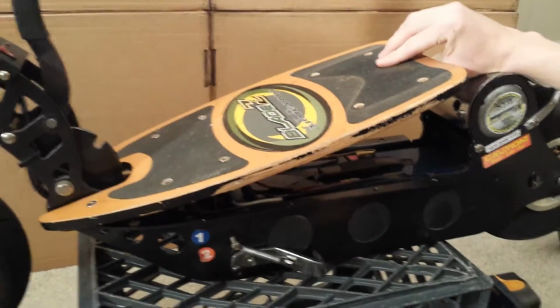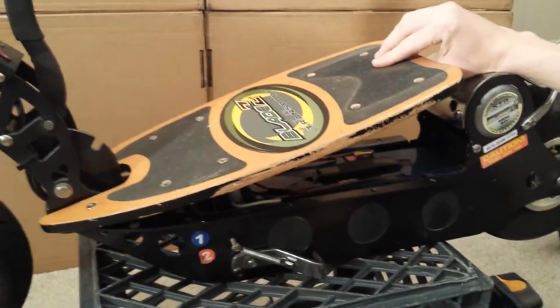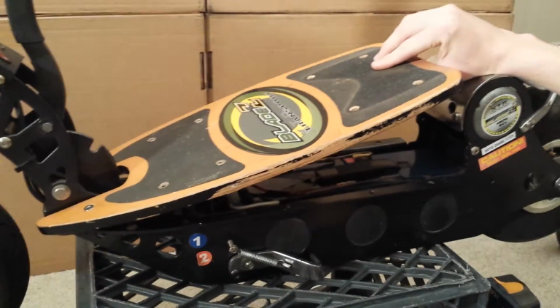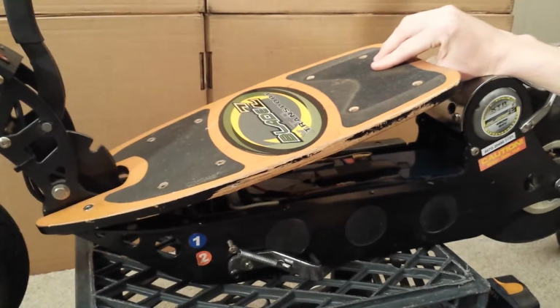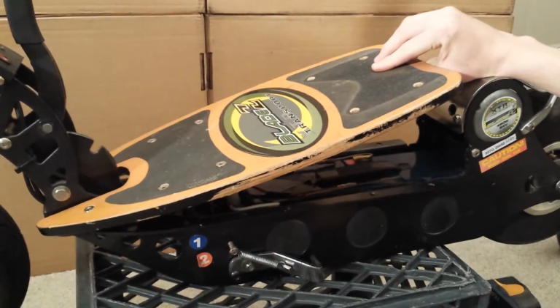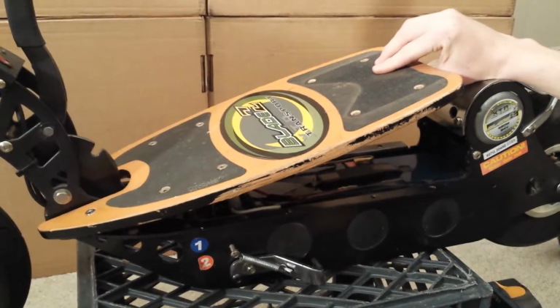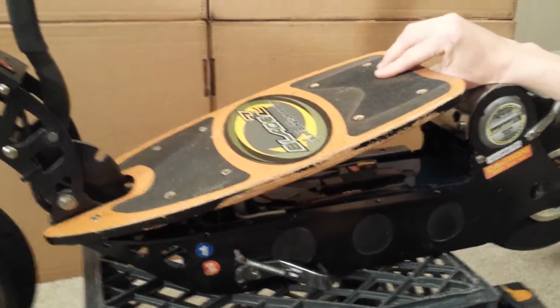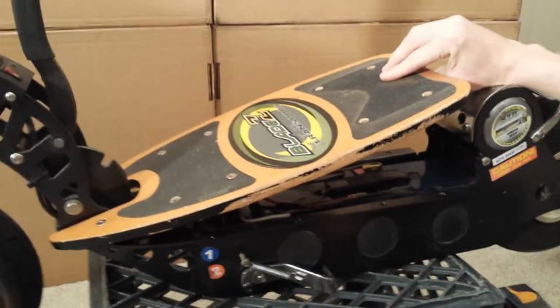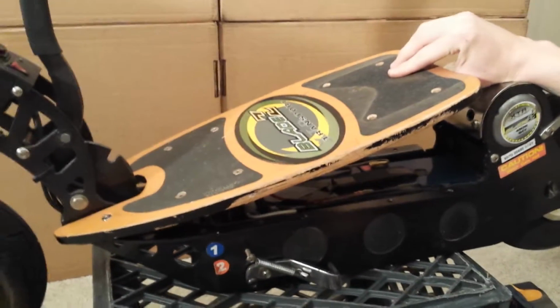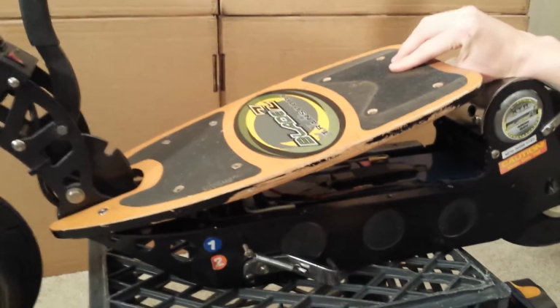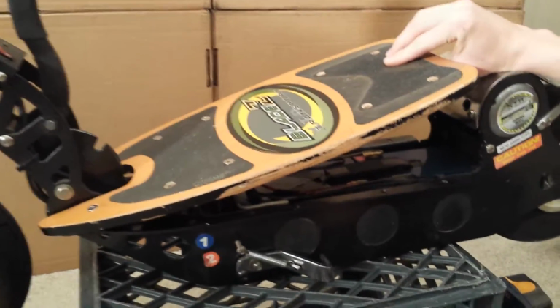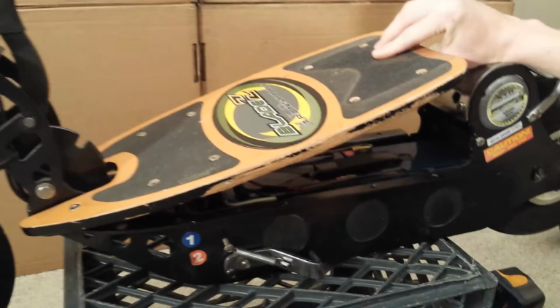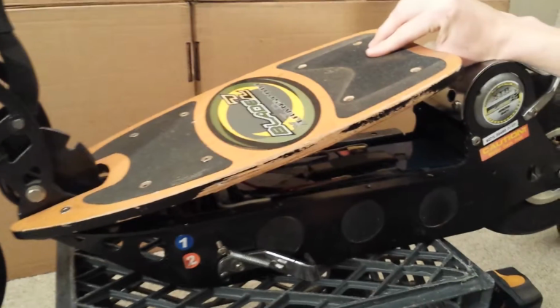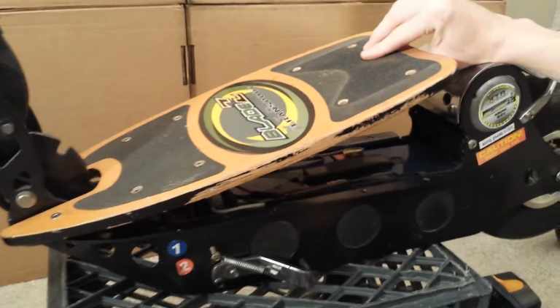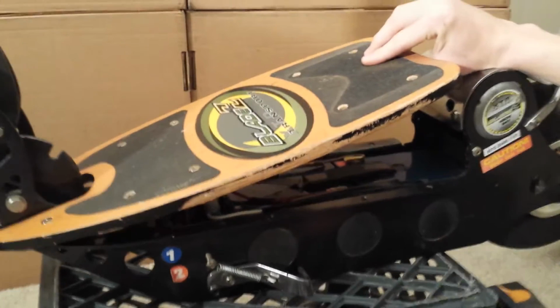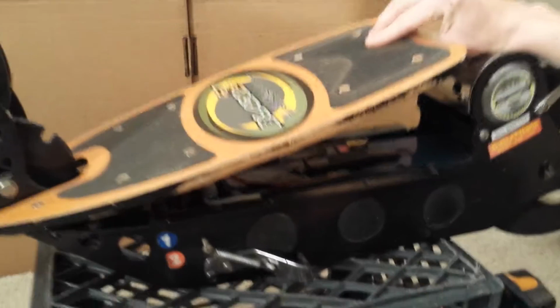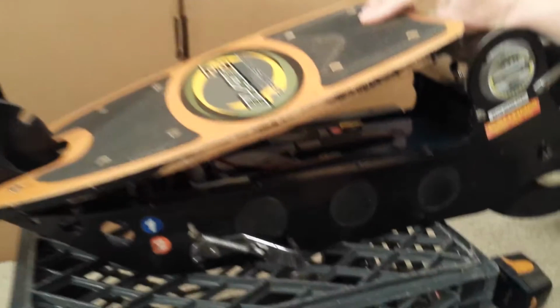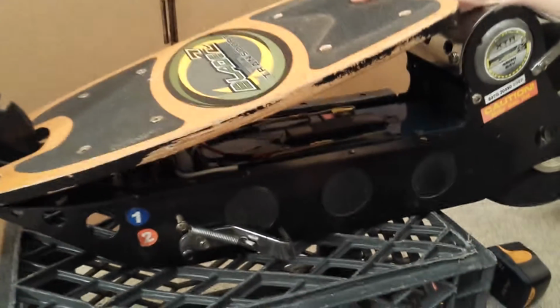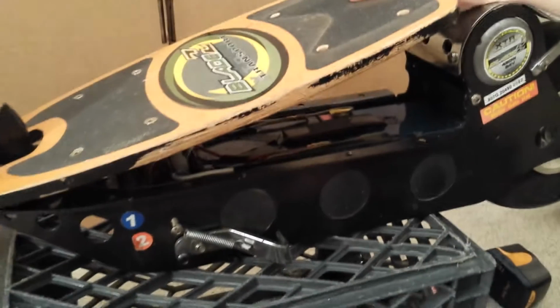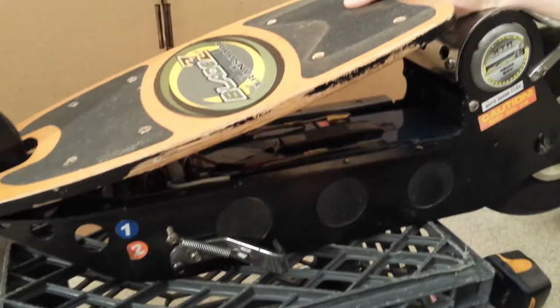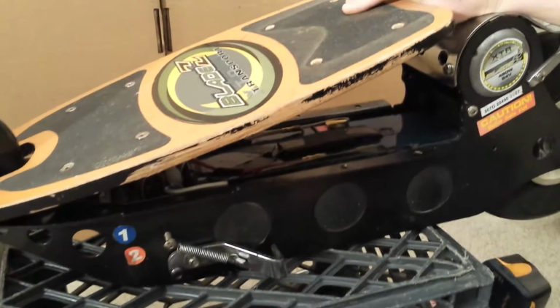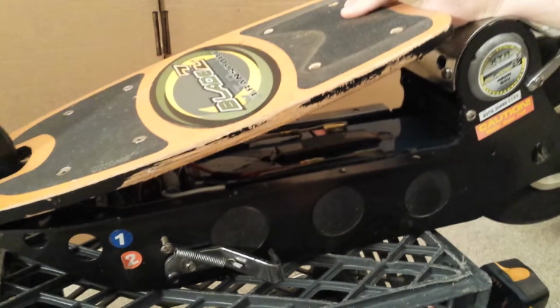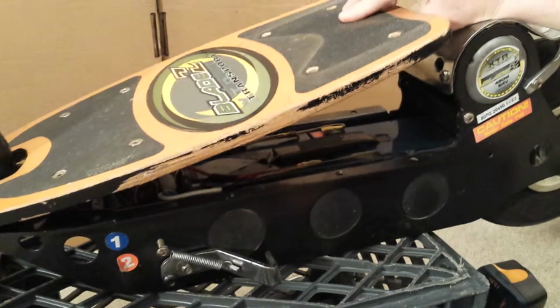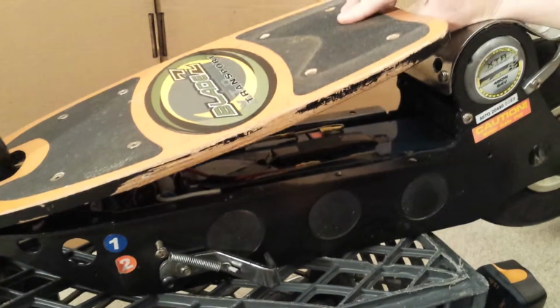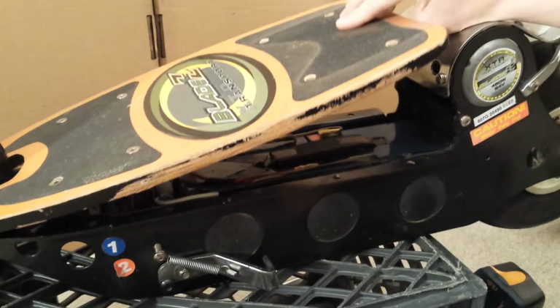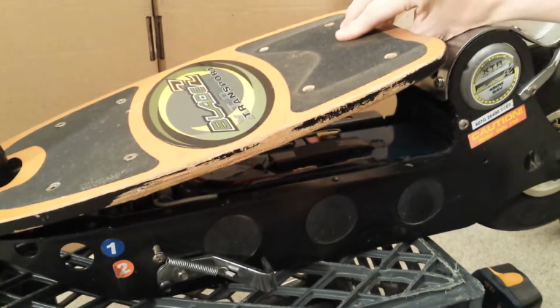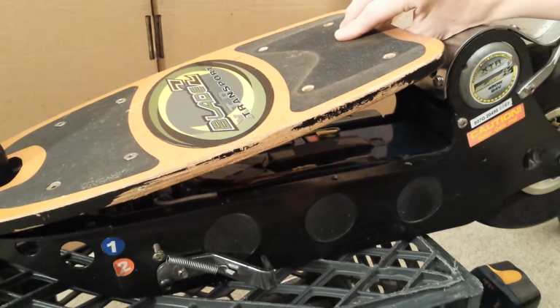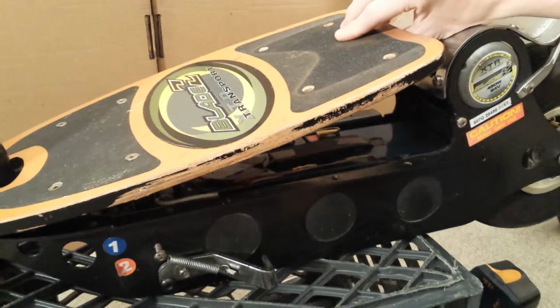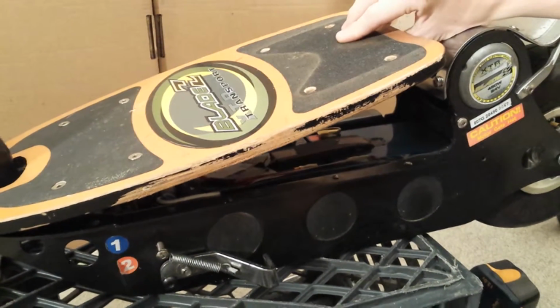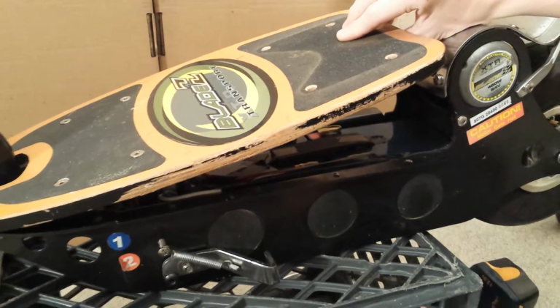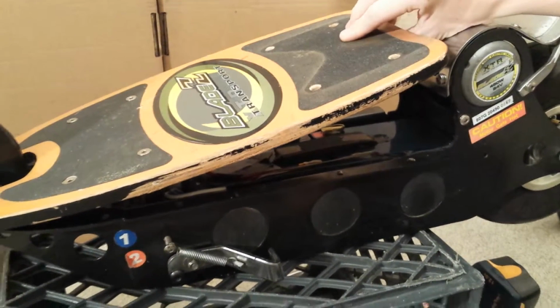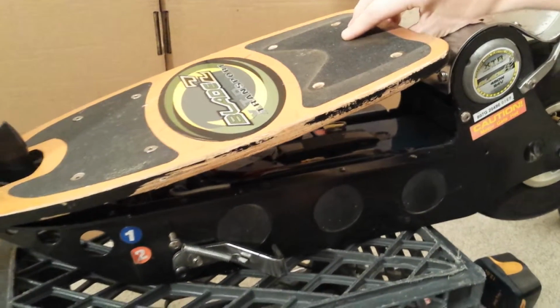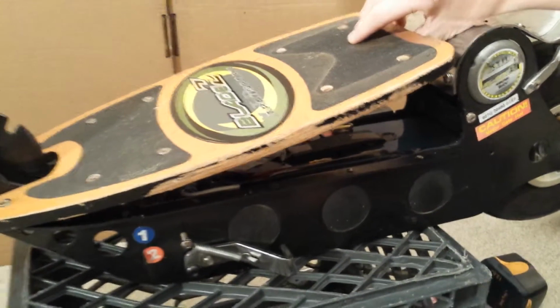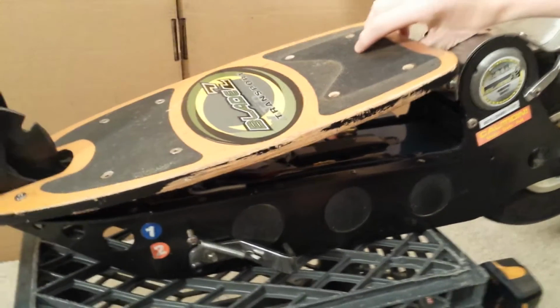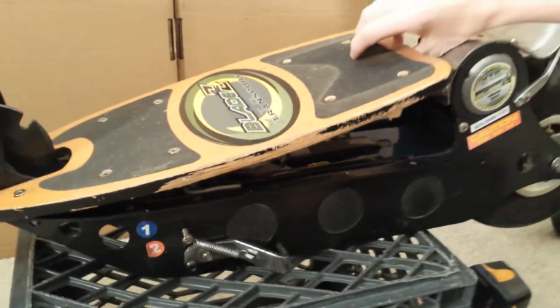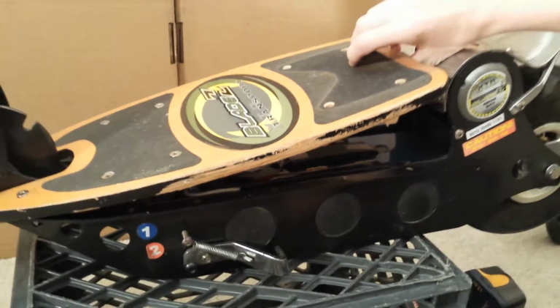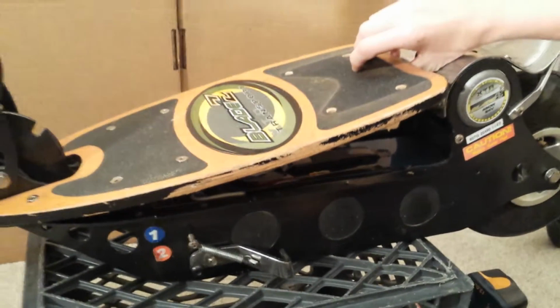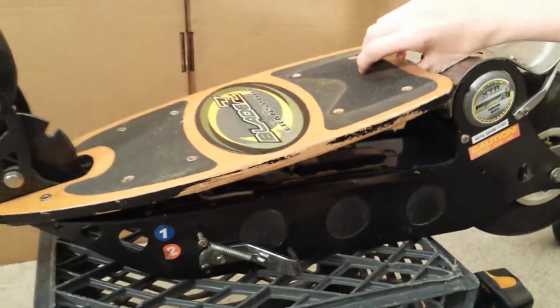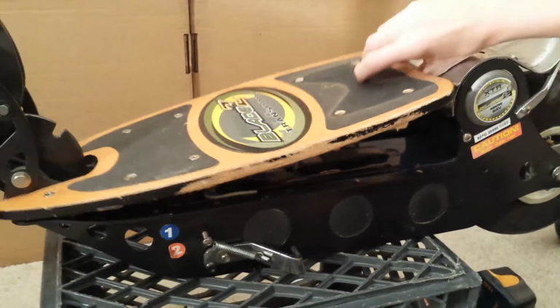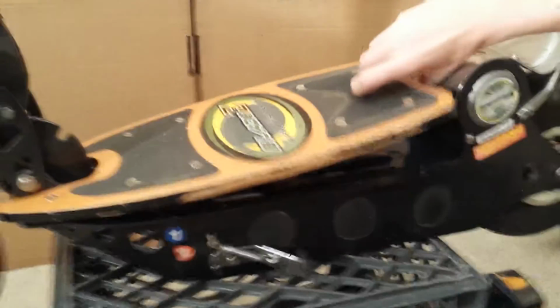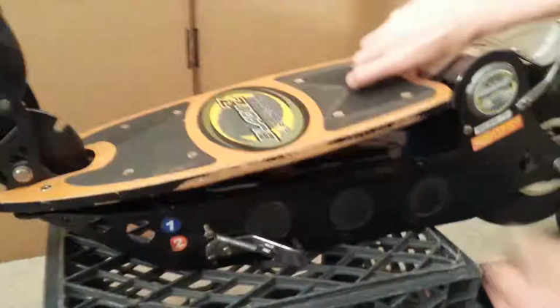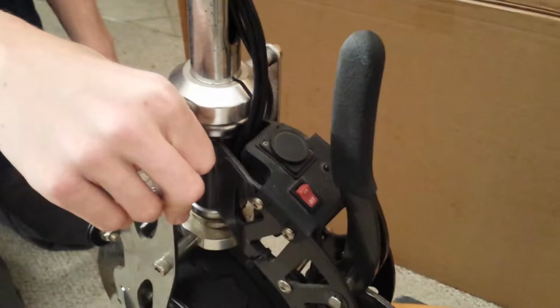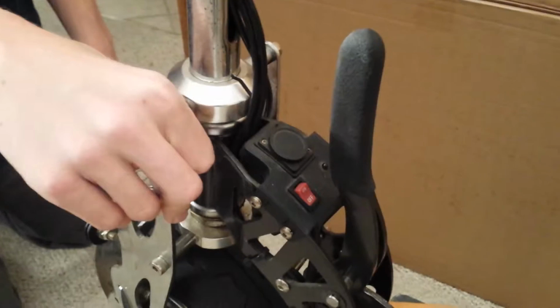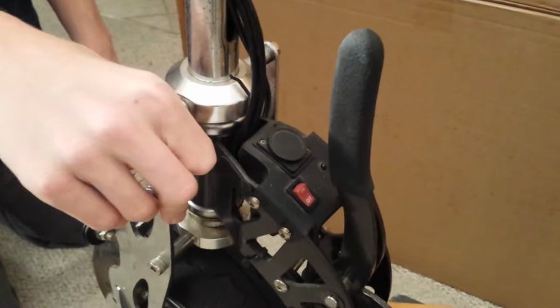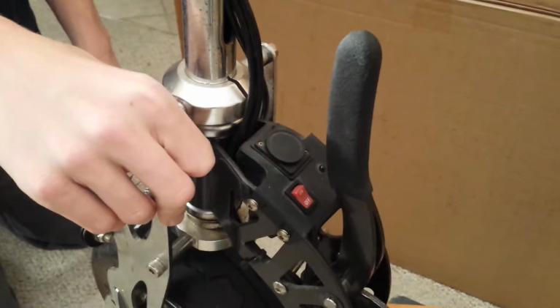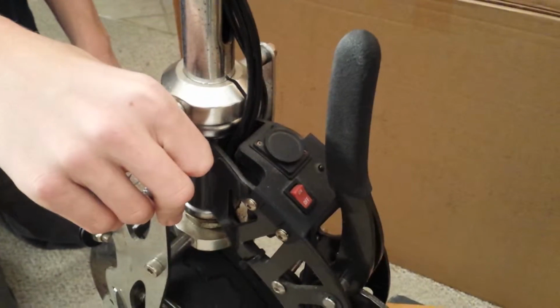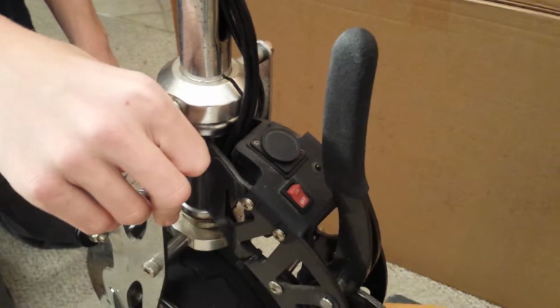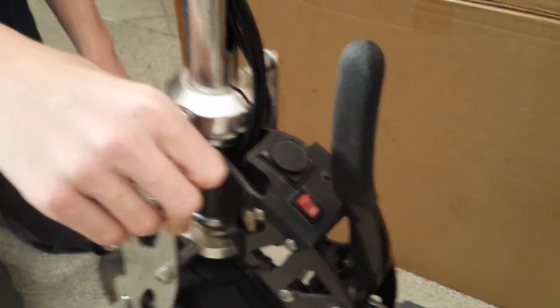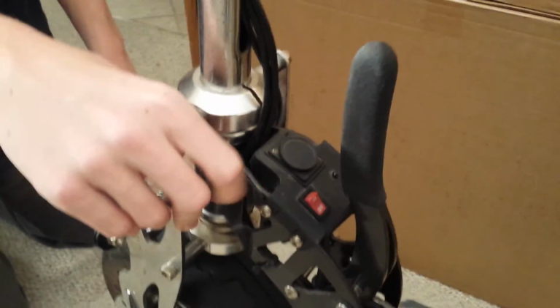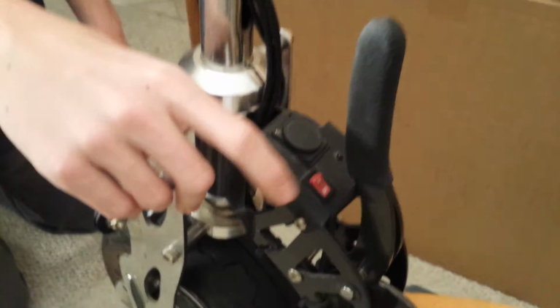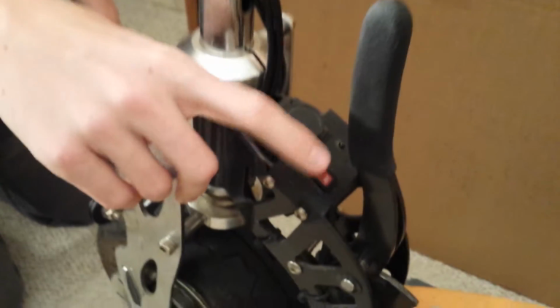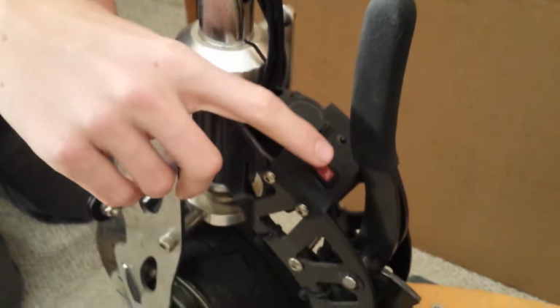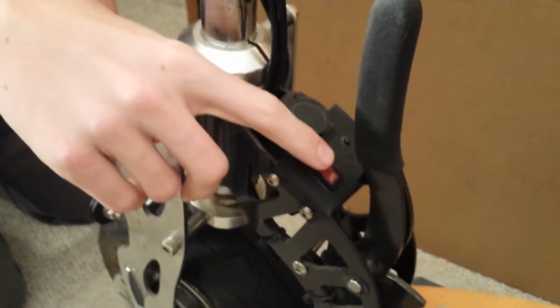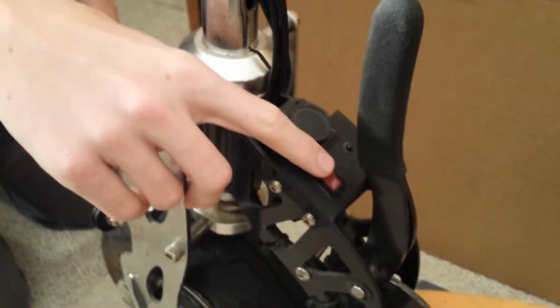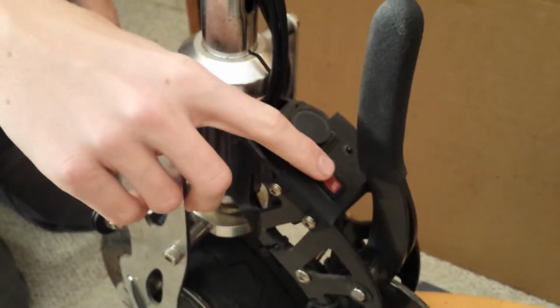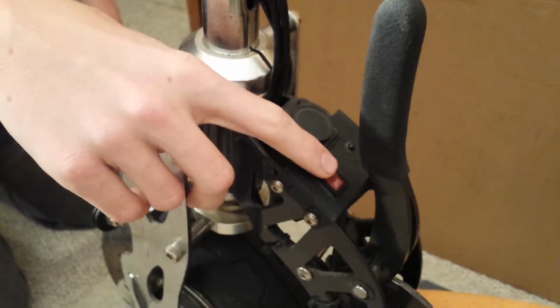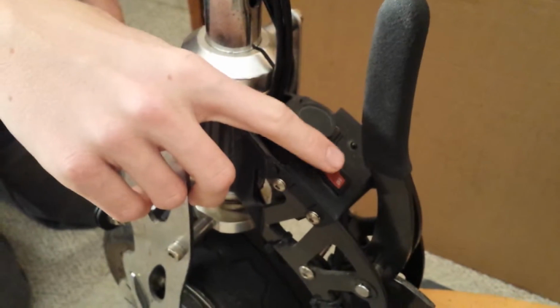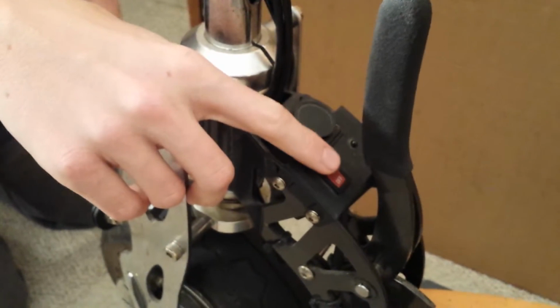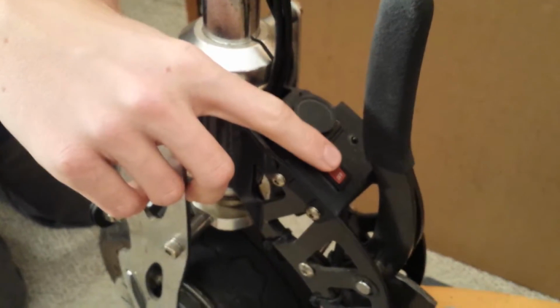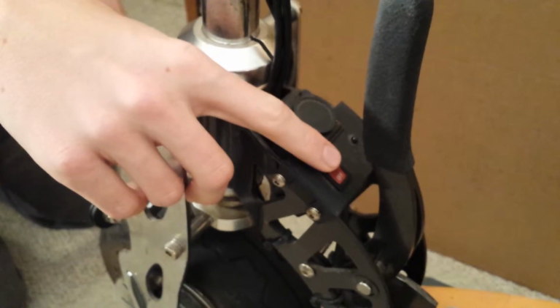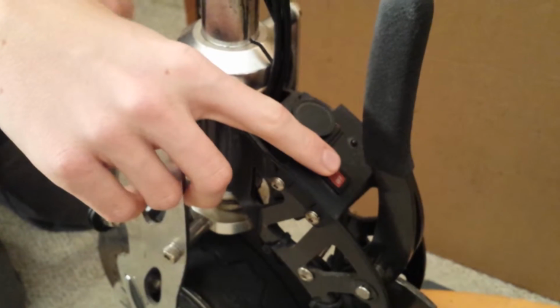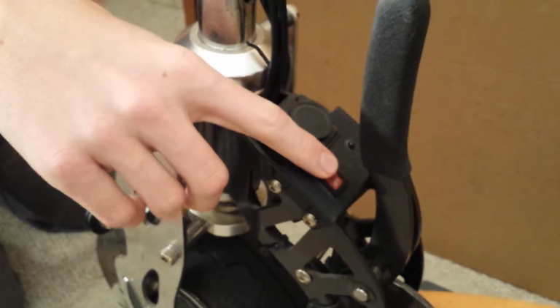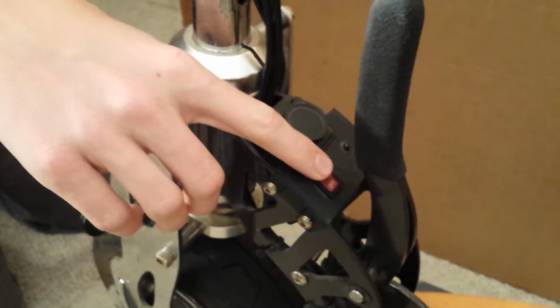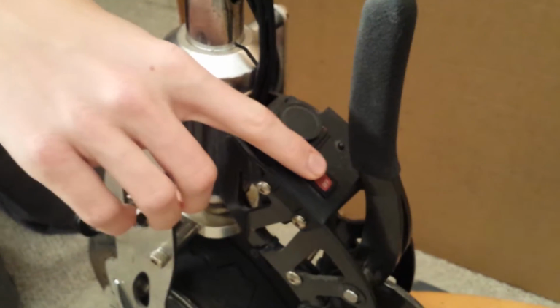Replace the scooter deck and tighten the bolts. Perform a power test.